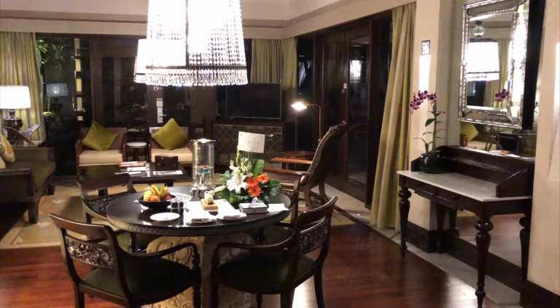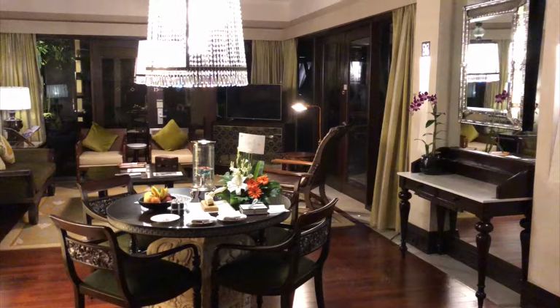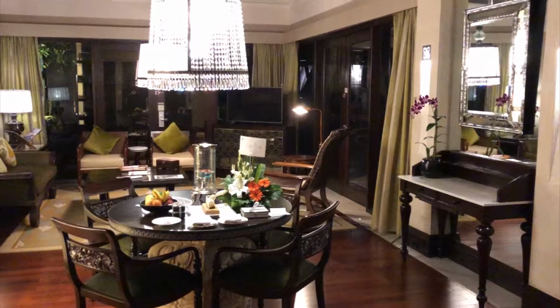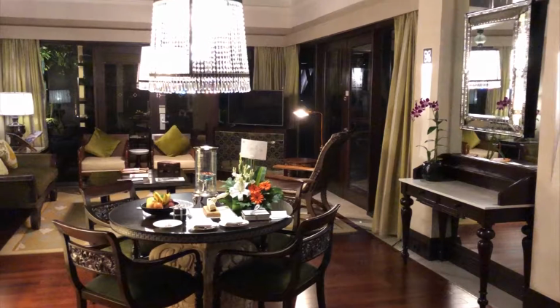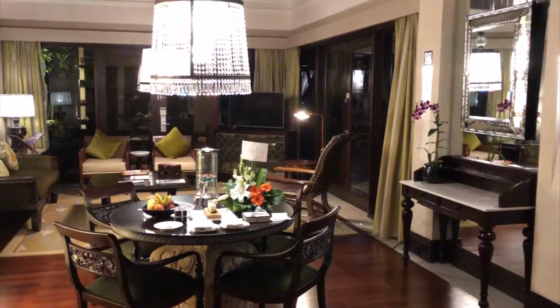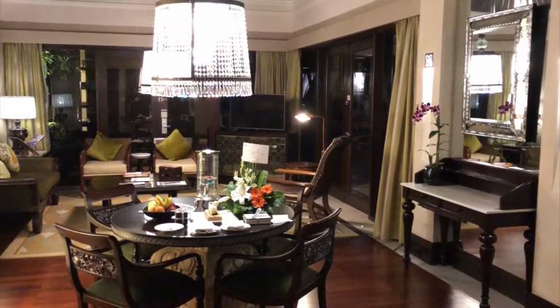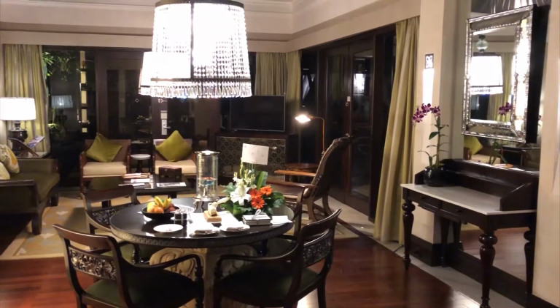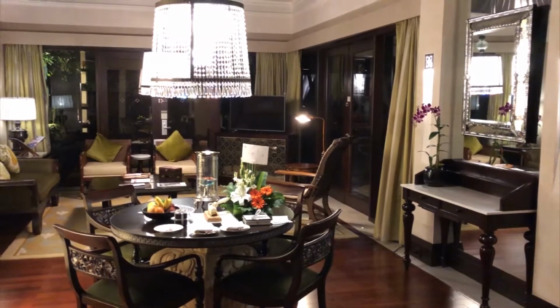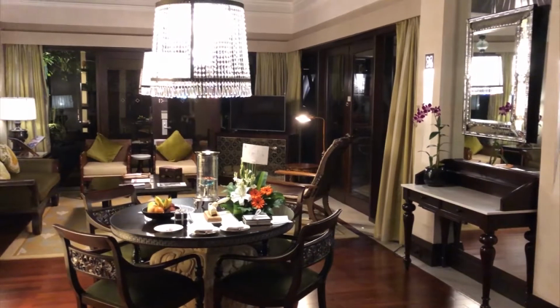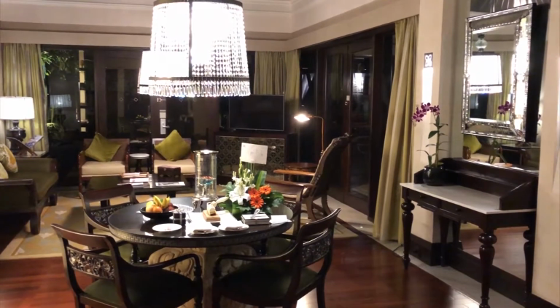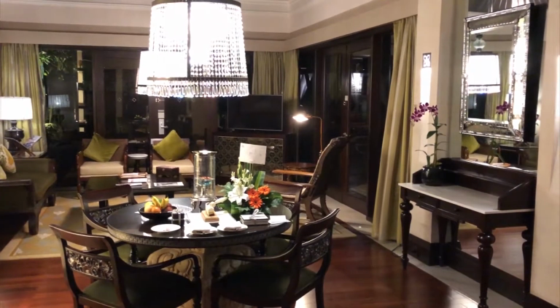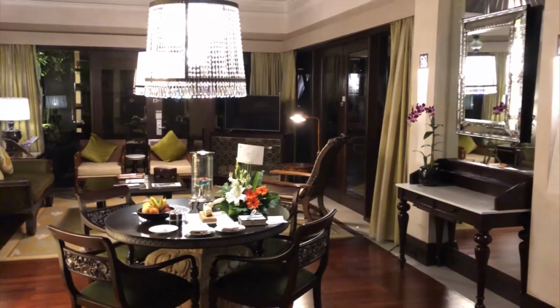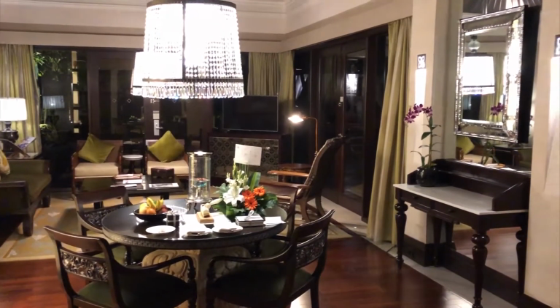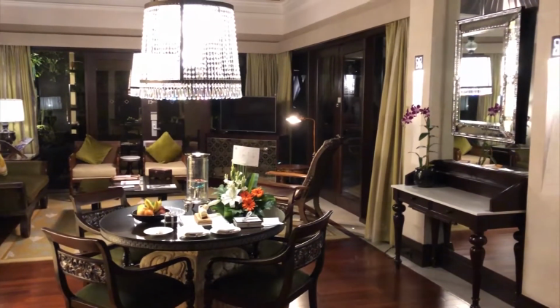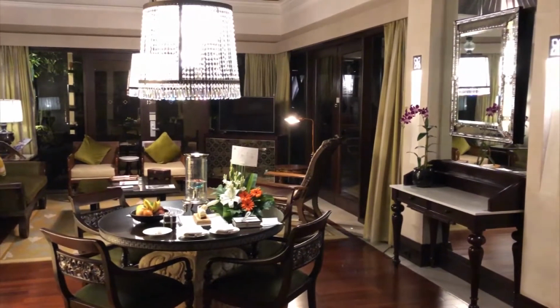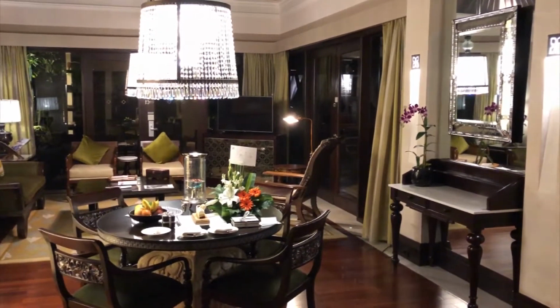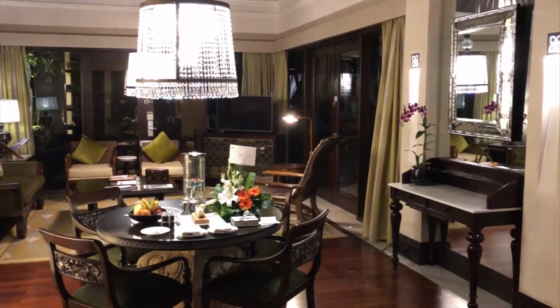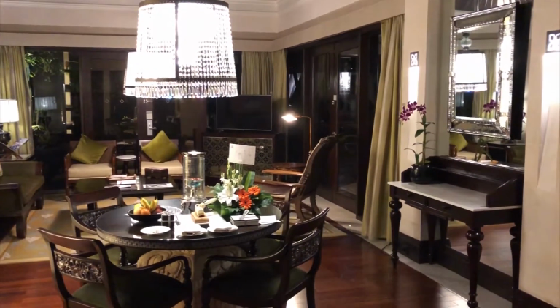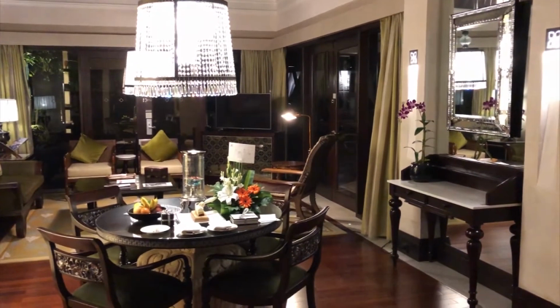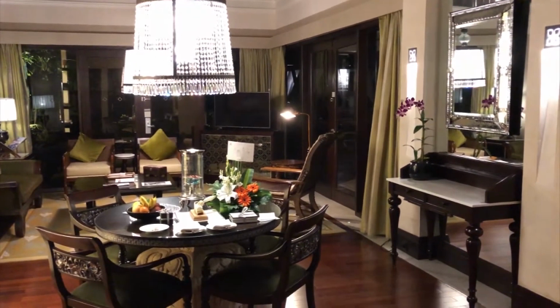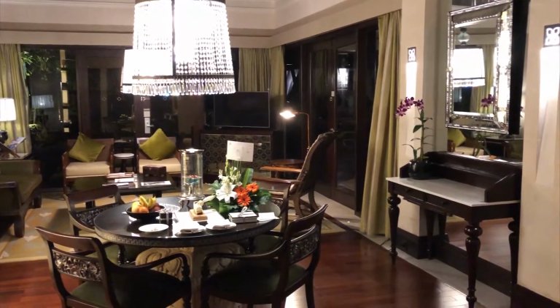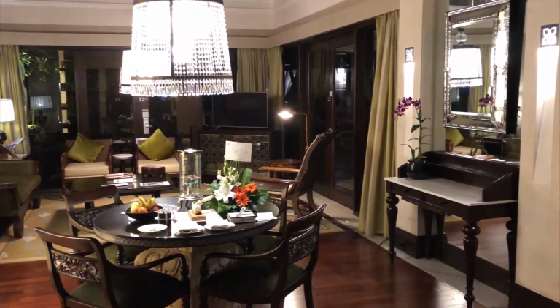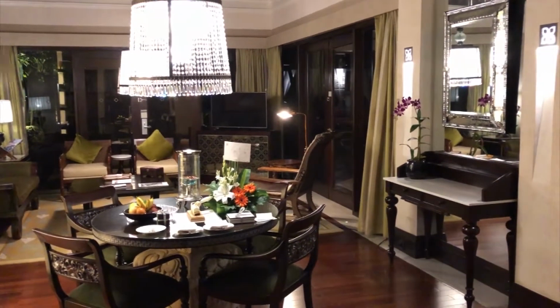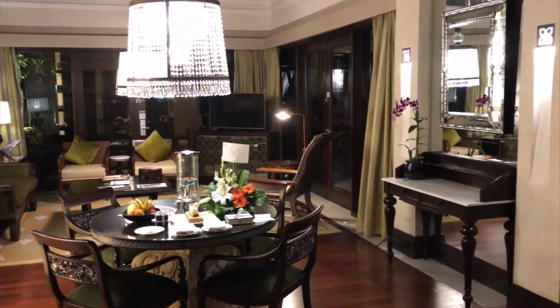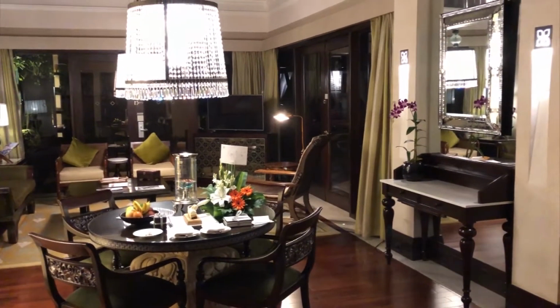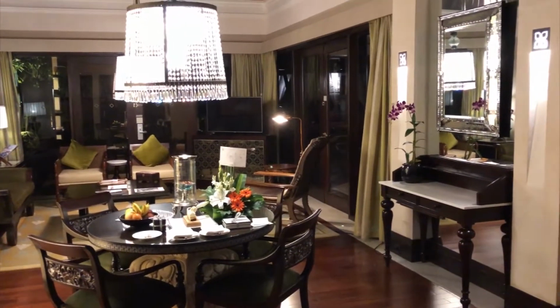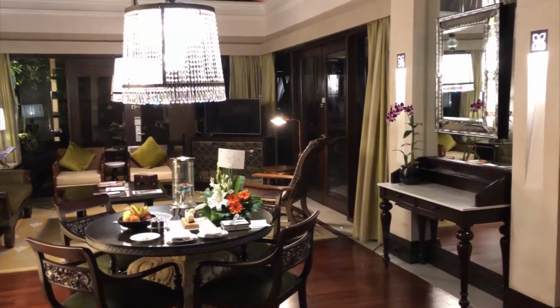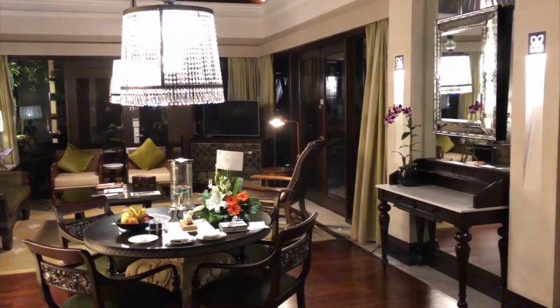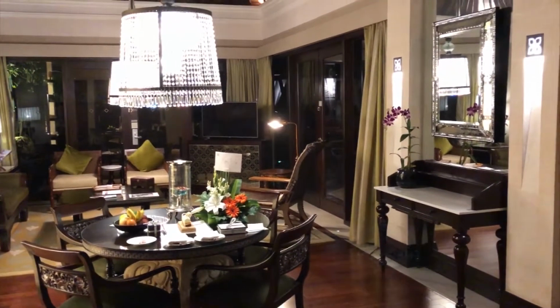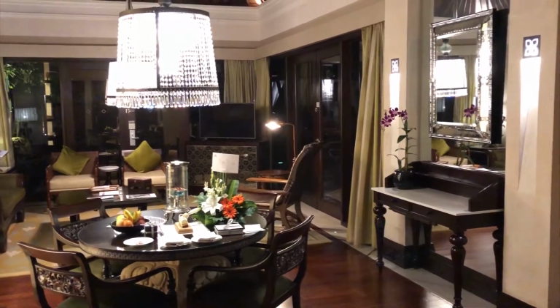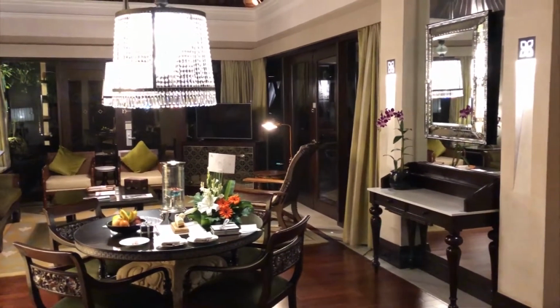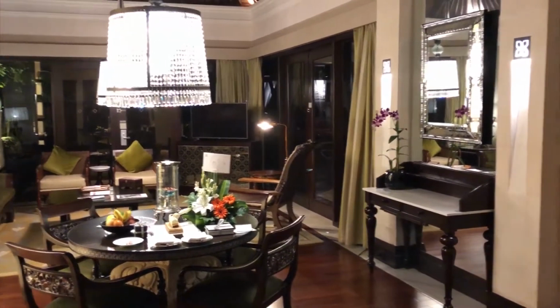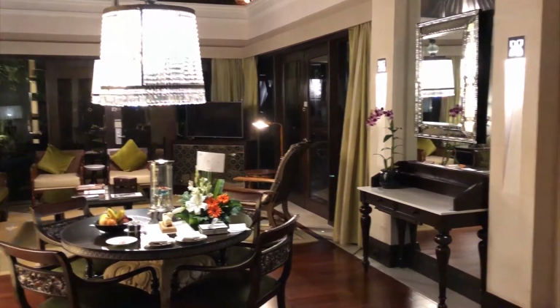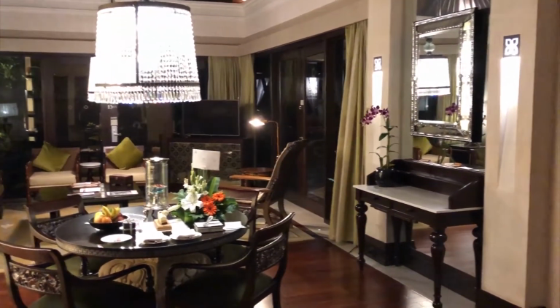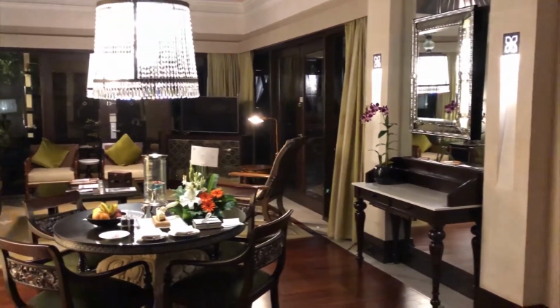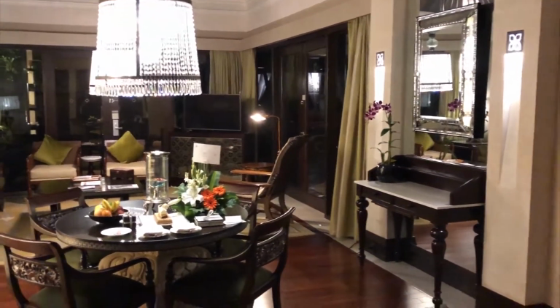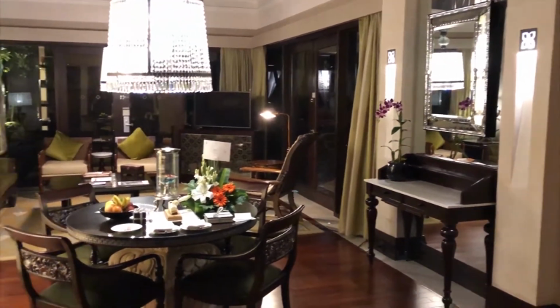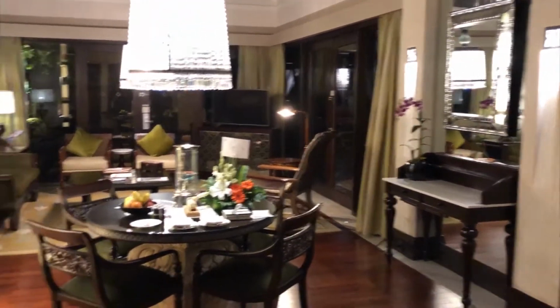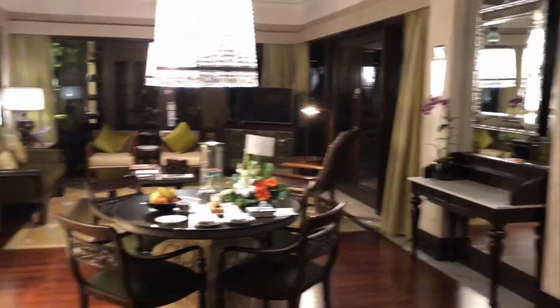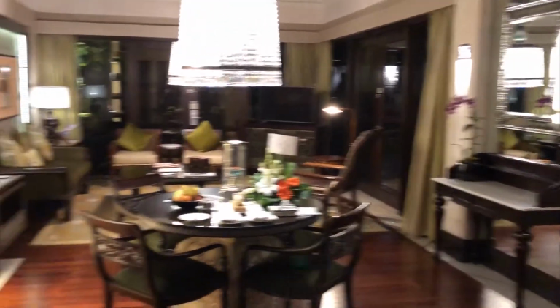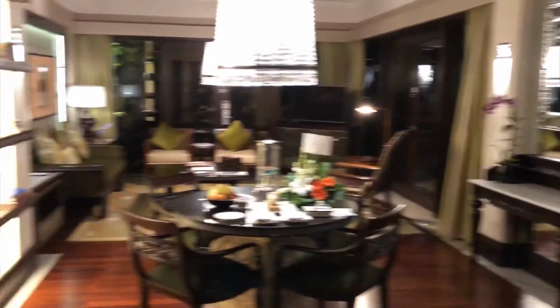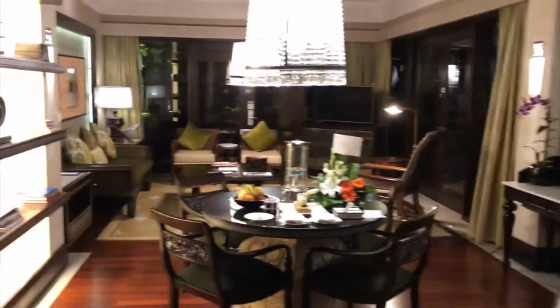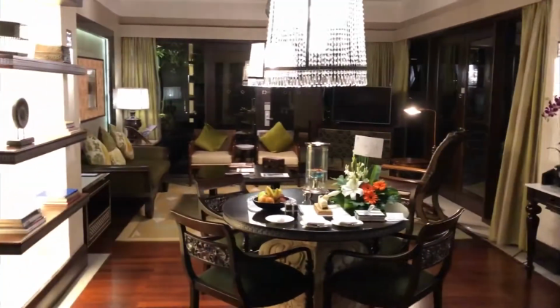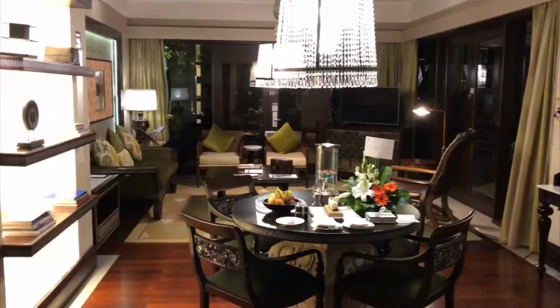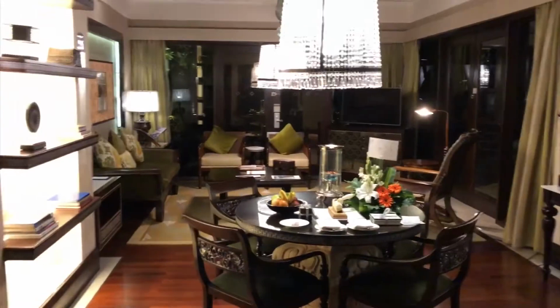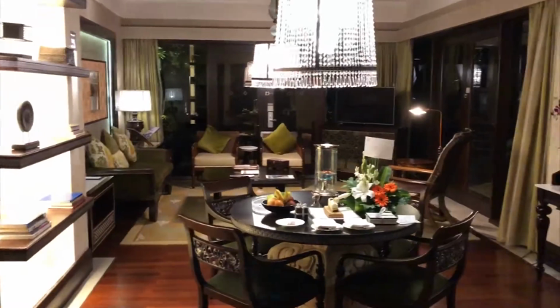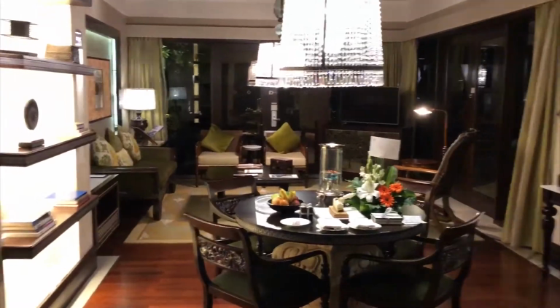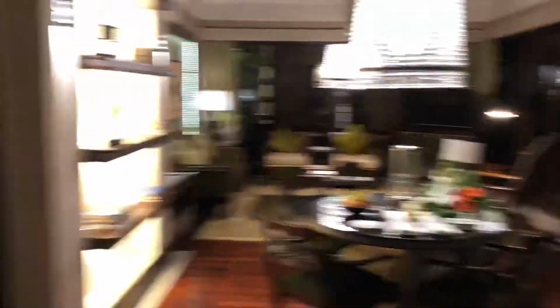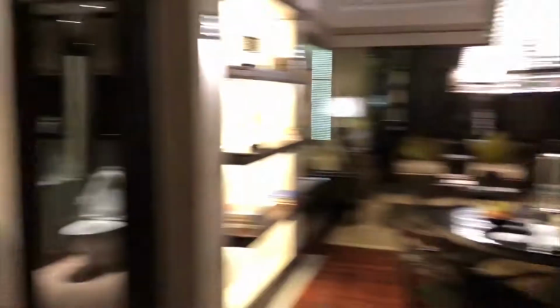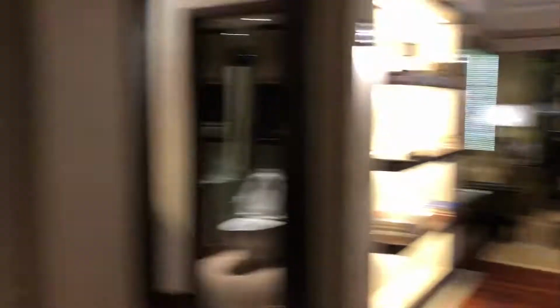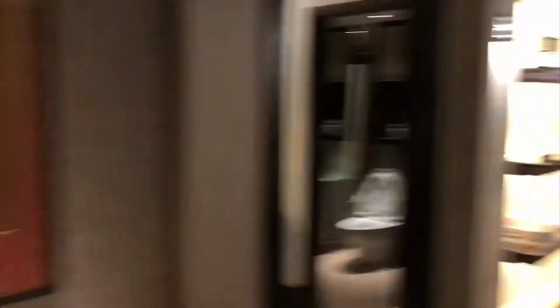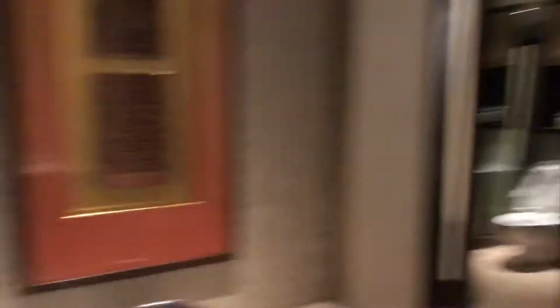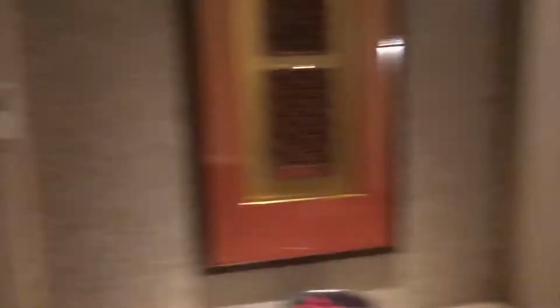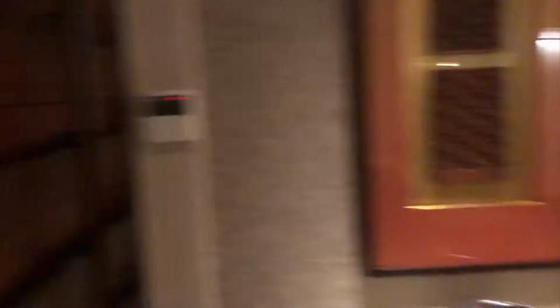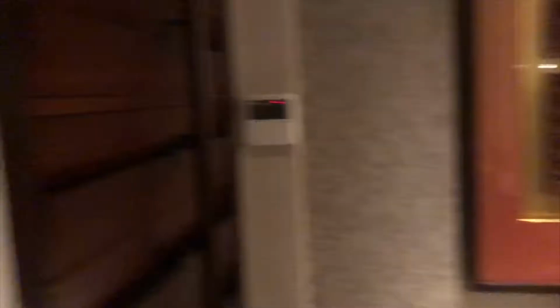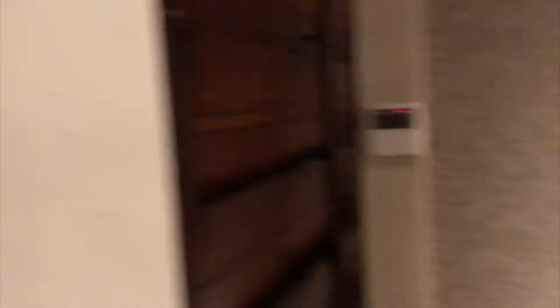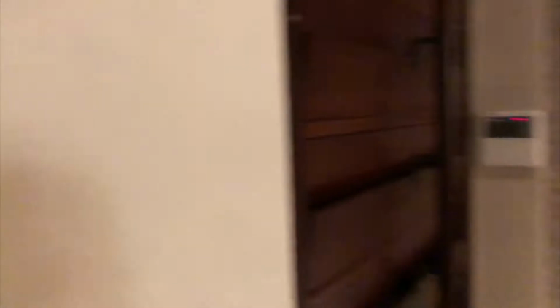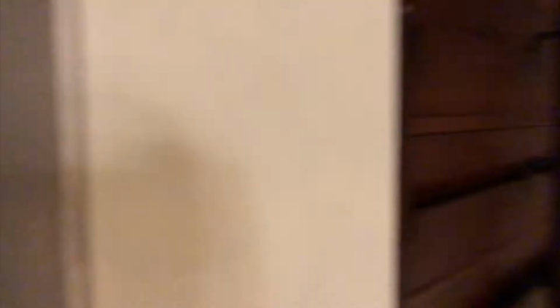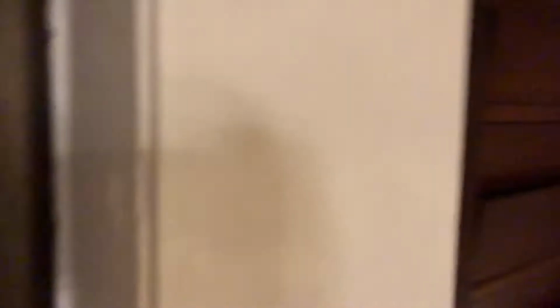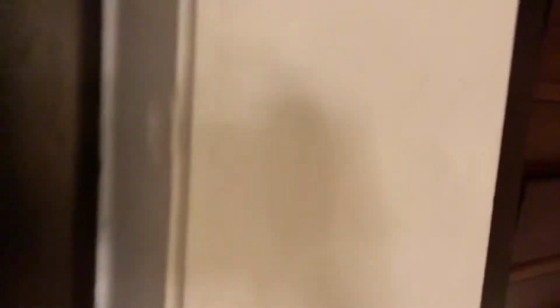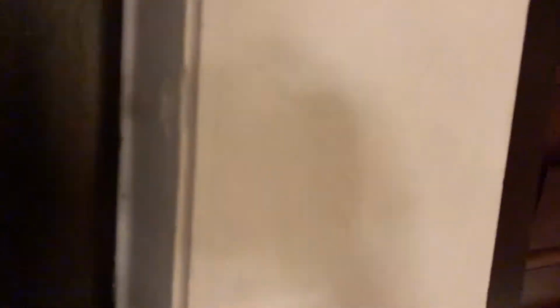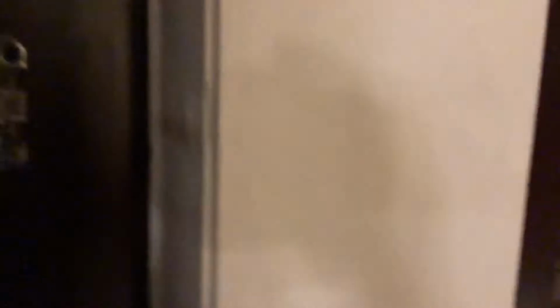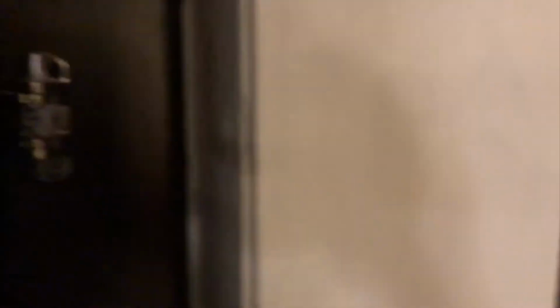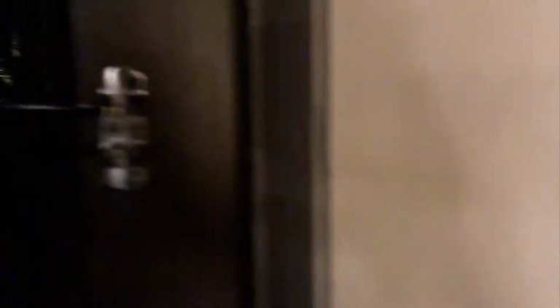I'm at the St. Regis Bali and this is a Gardenia Villa 705. Let's go outside.